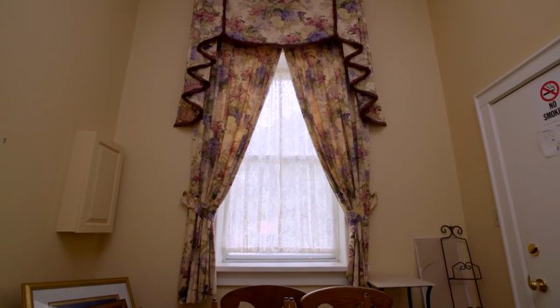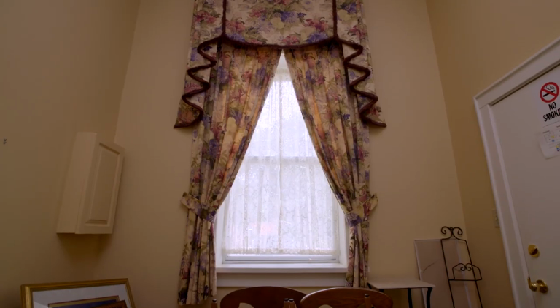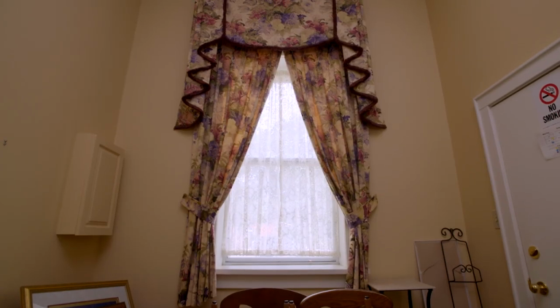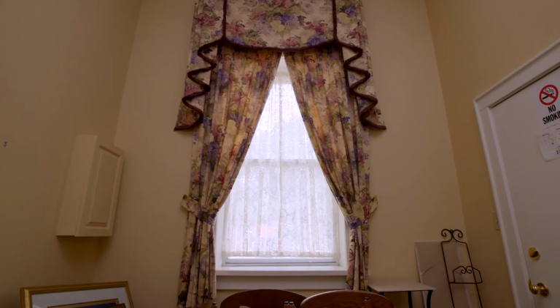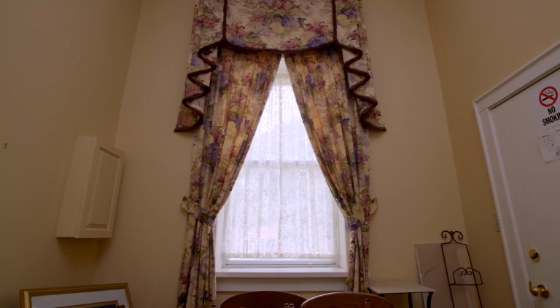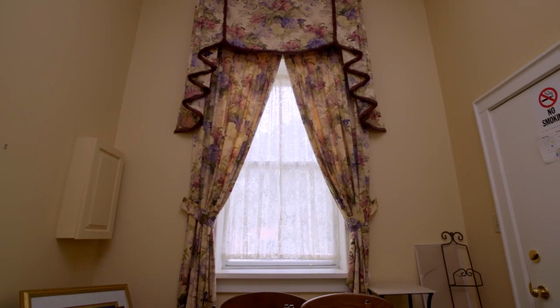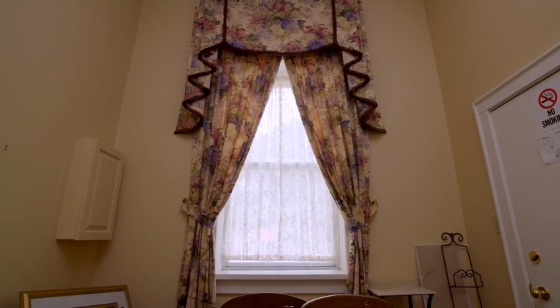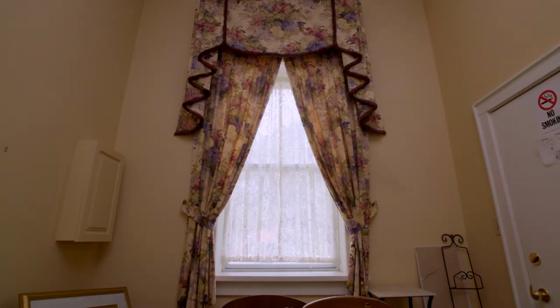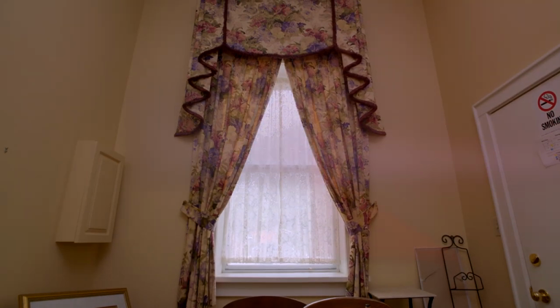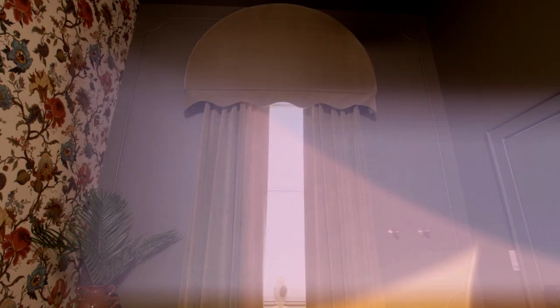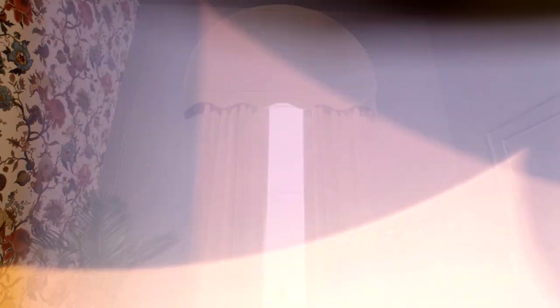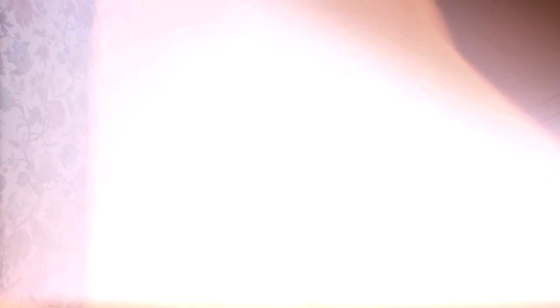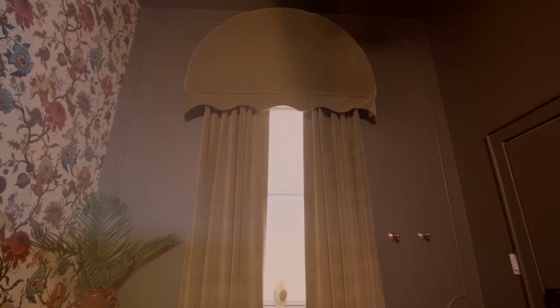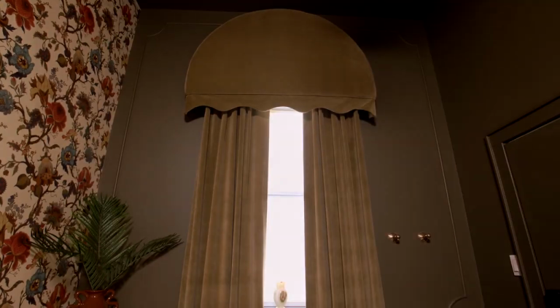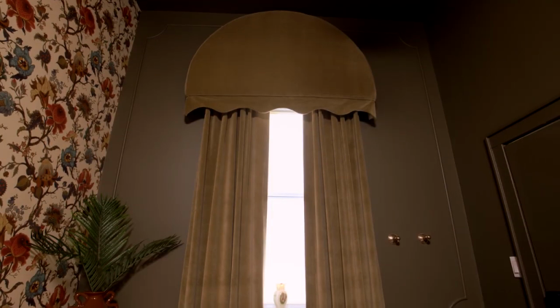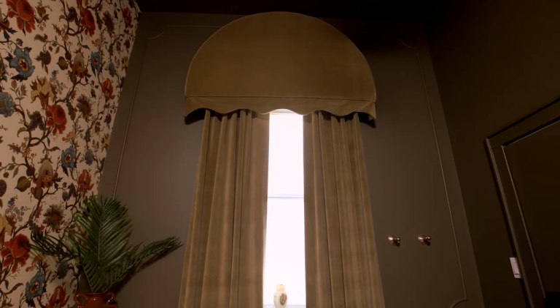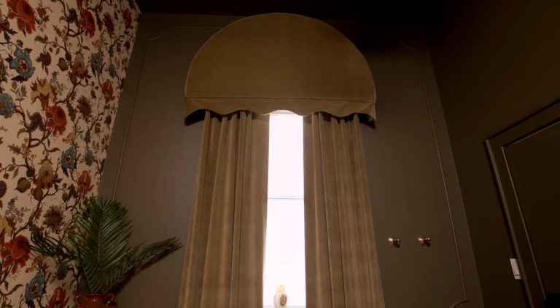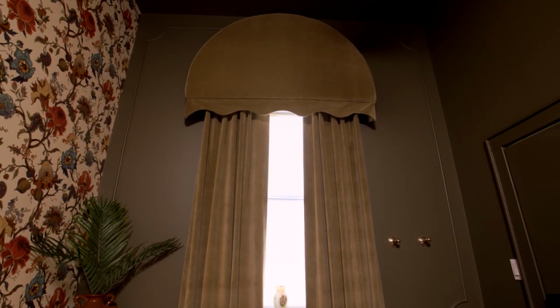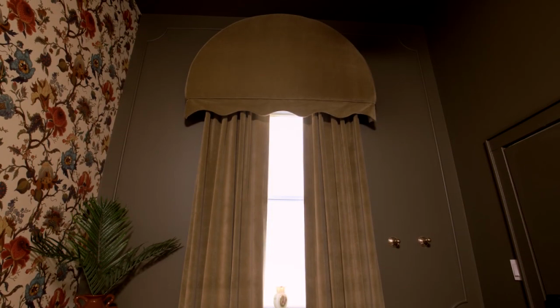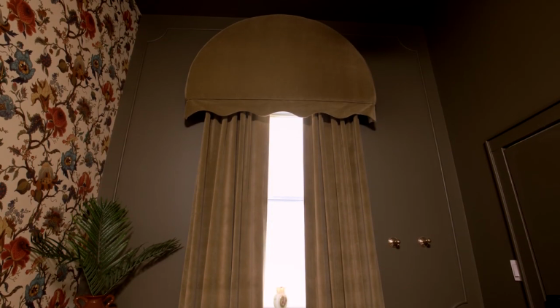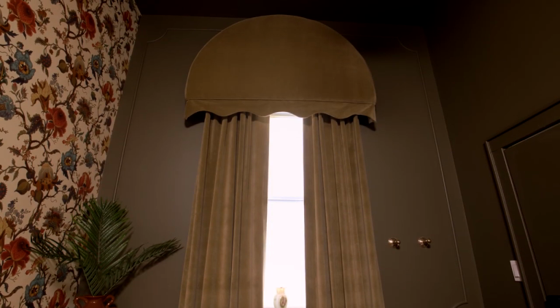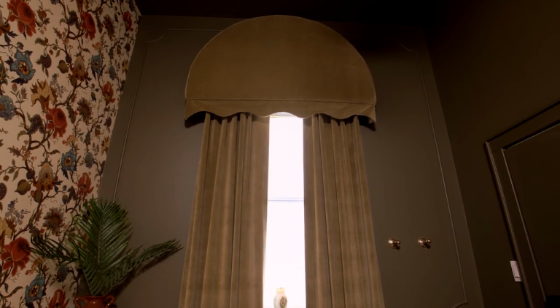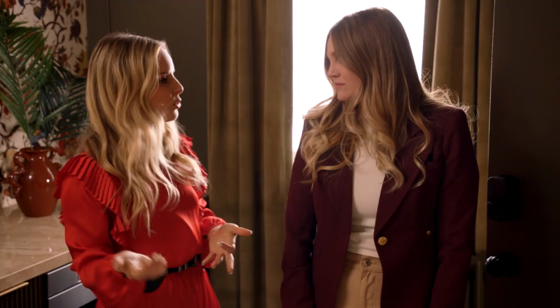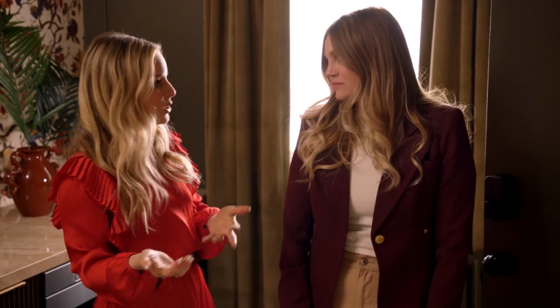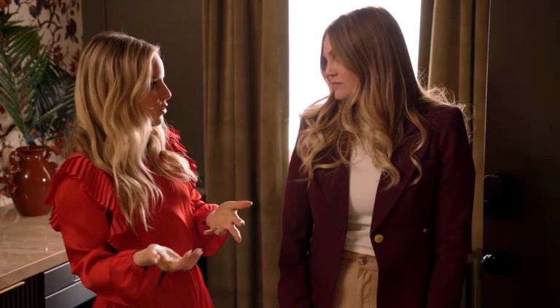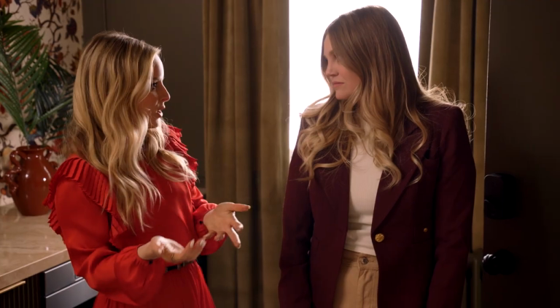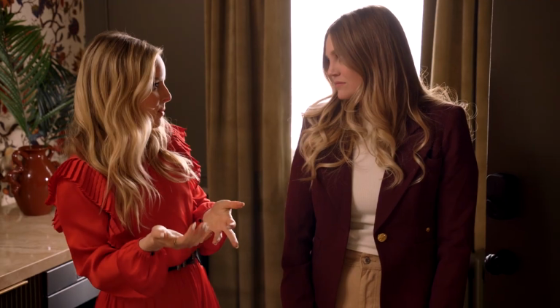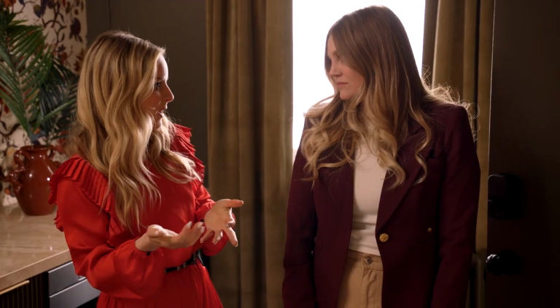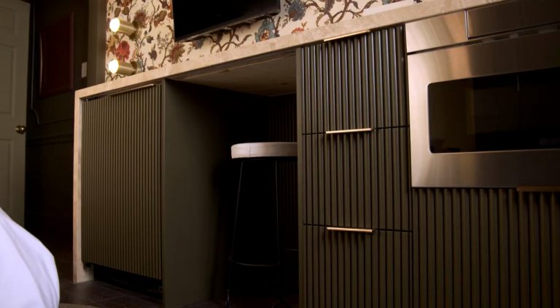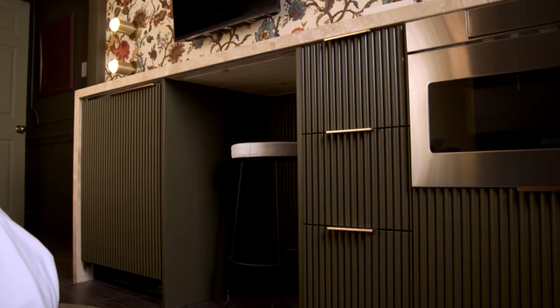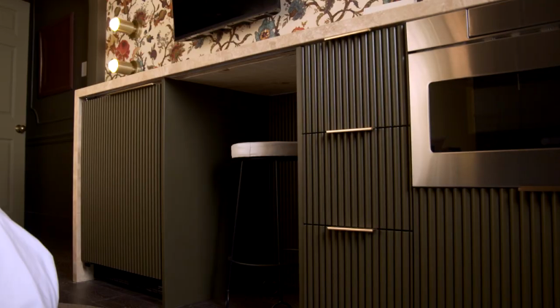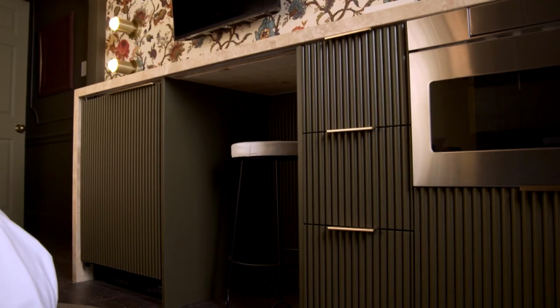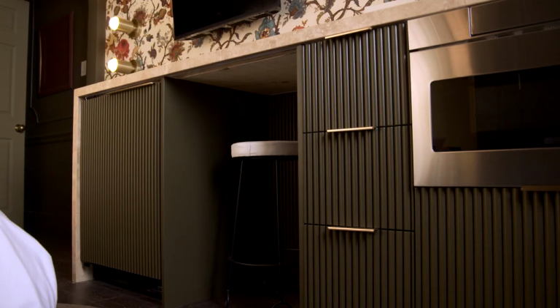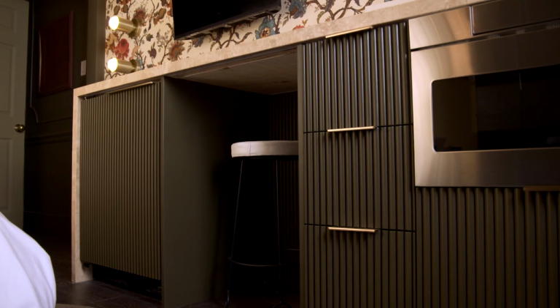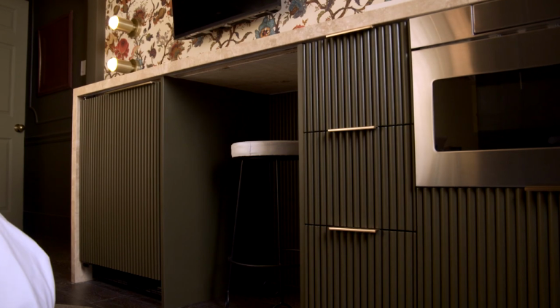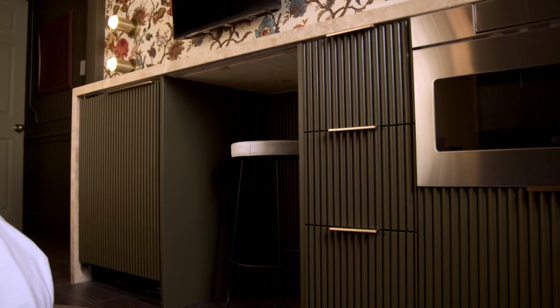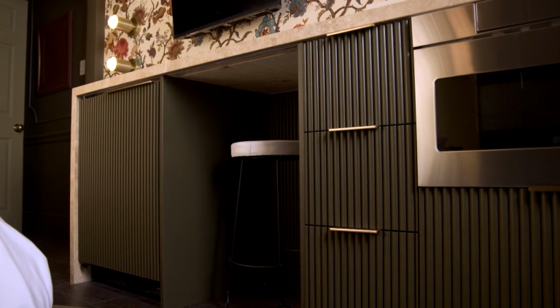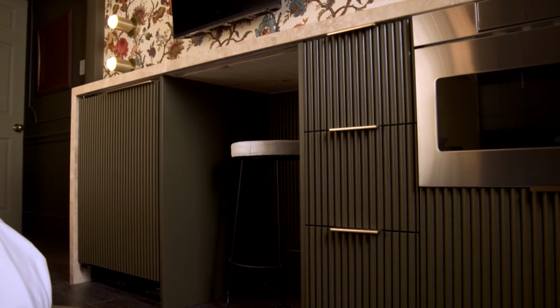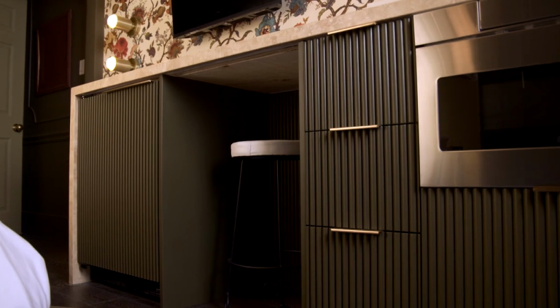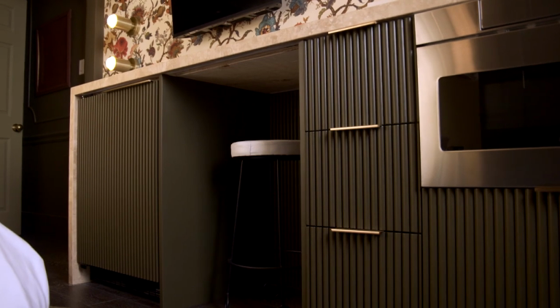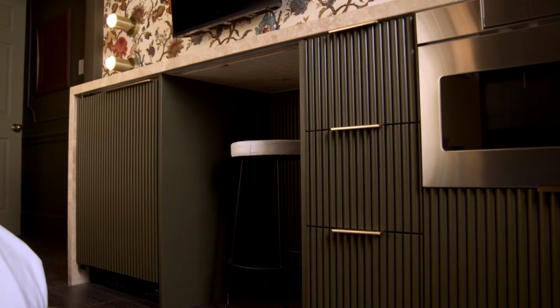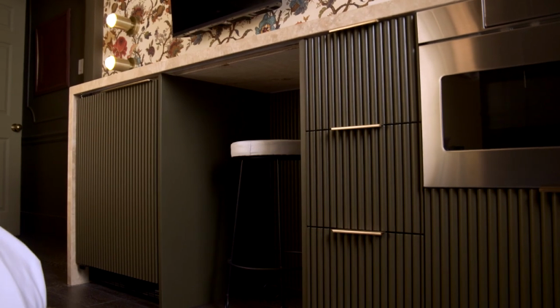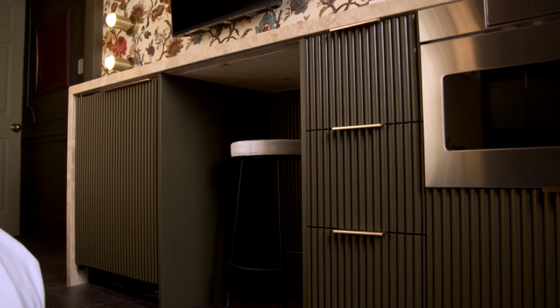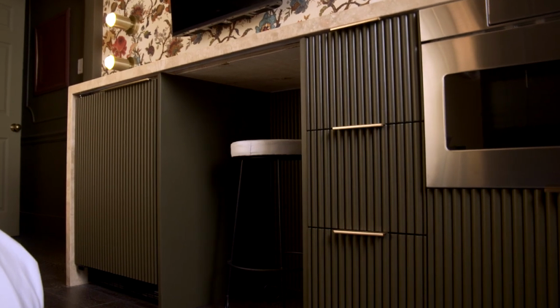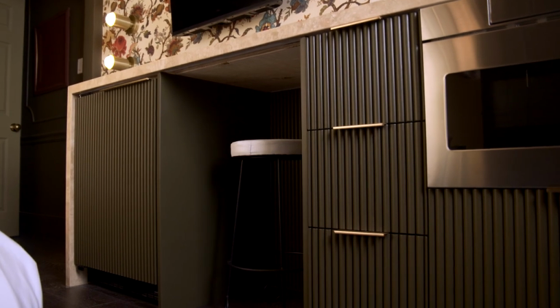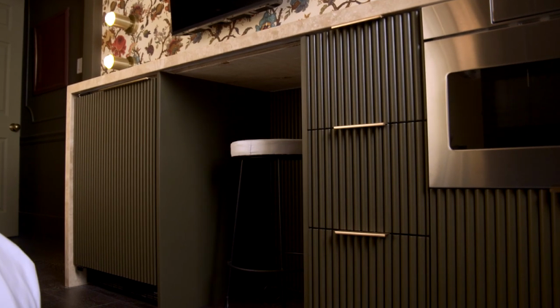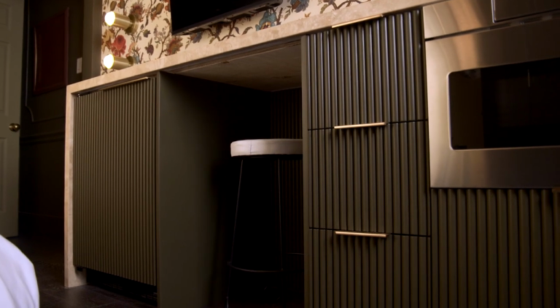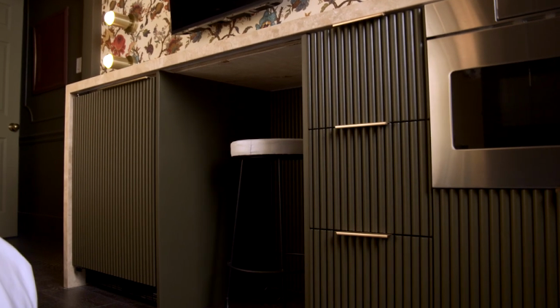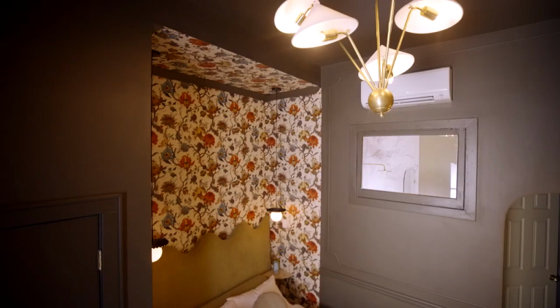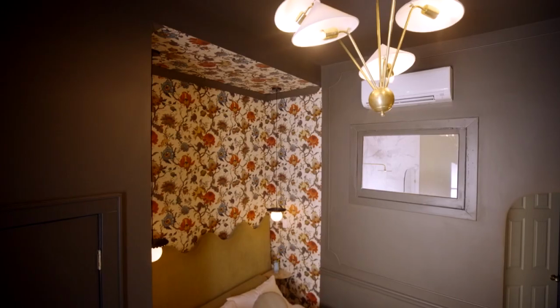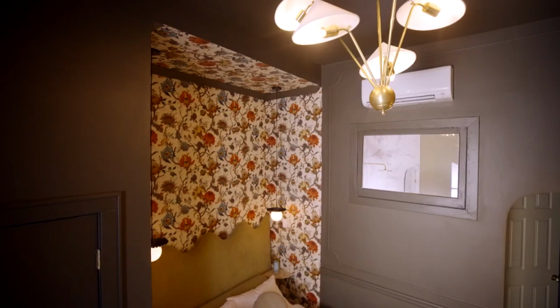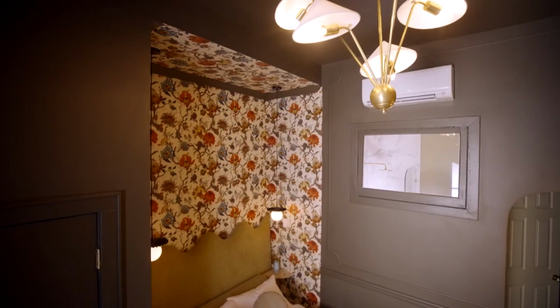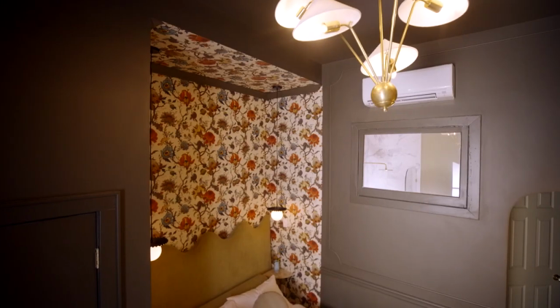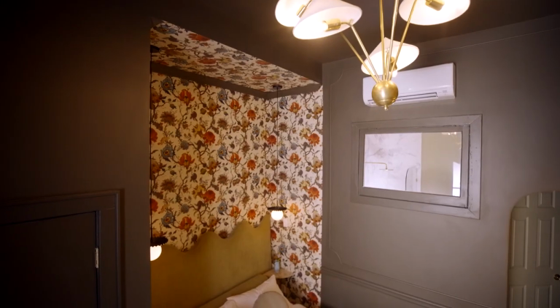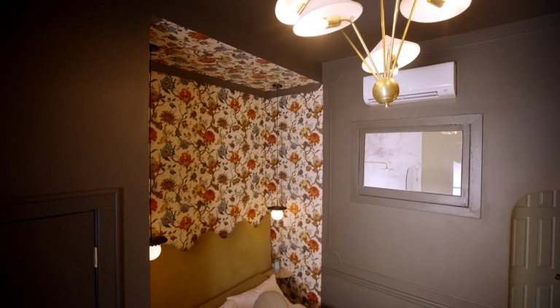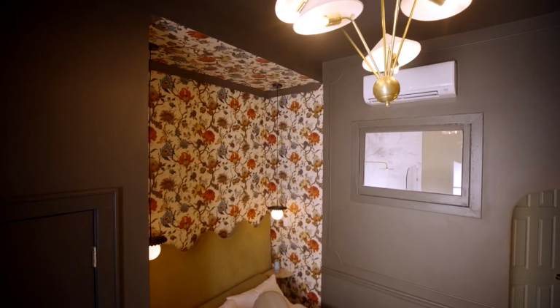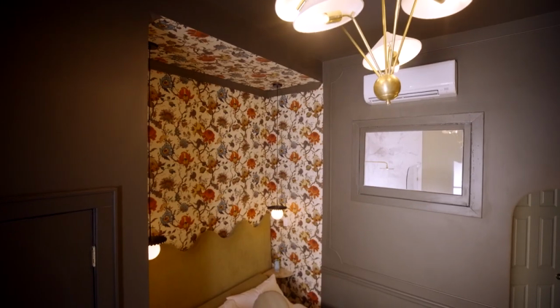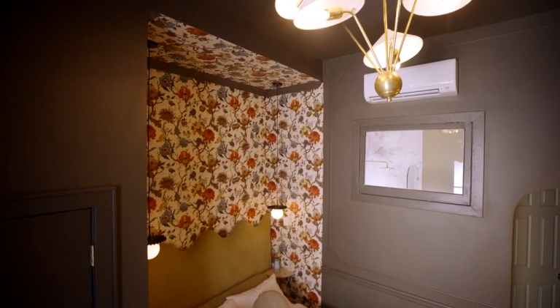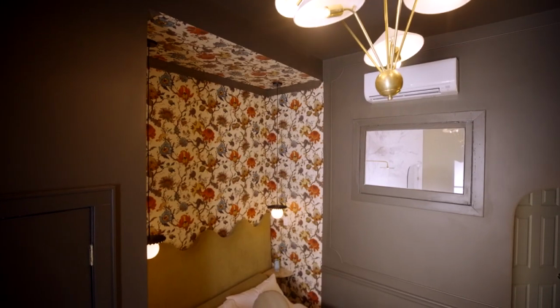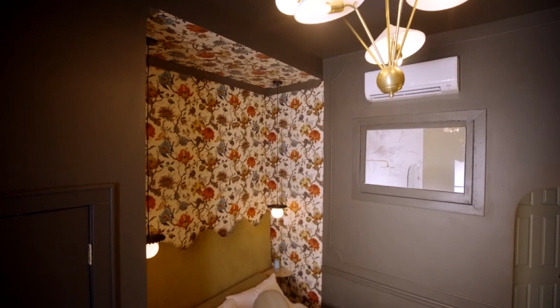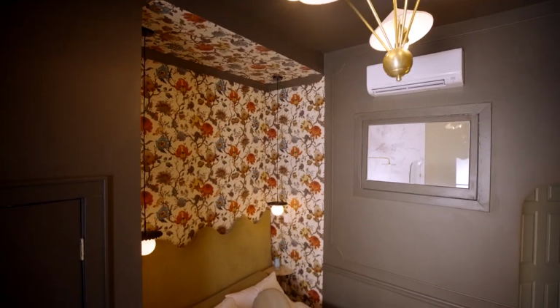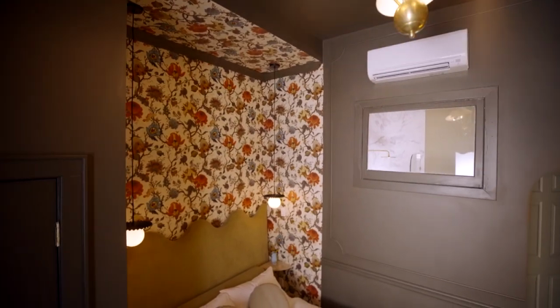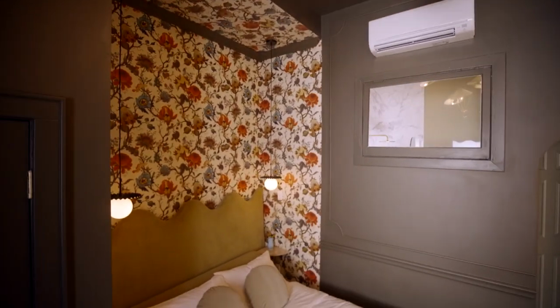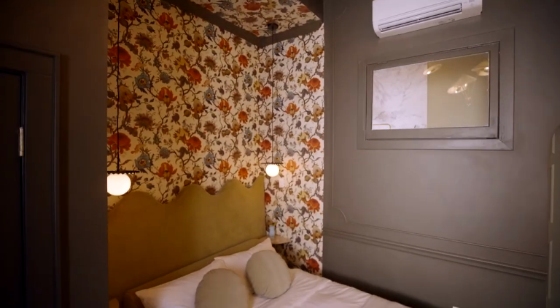We really gave this the Hotel Julie treatment. All of these custom pieces, they just make it feel so unique.